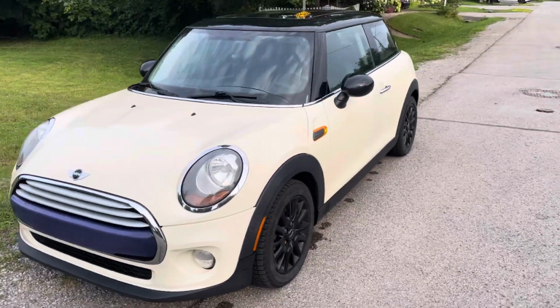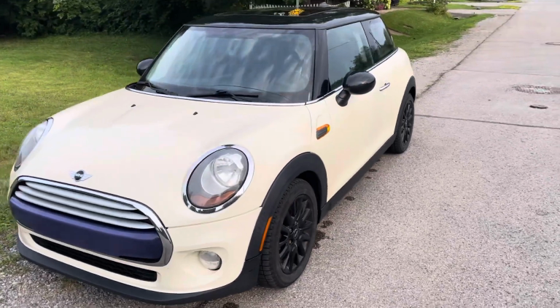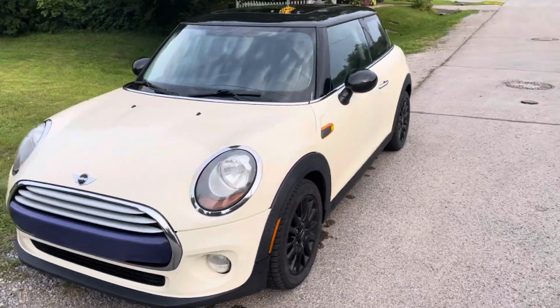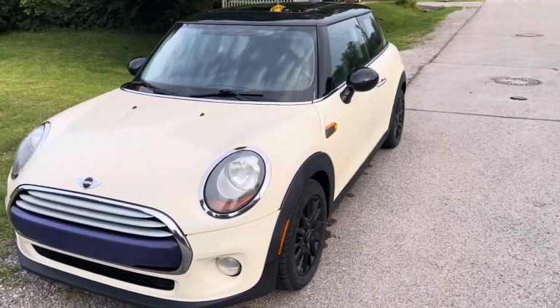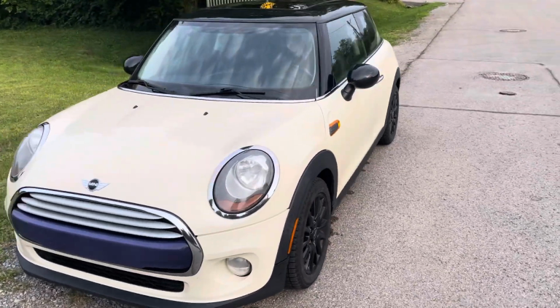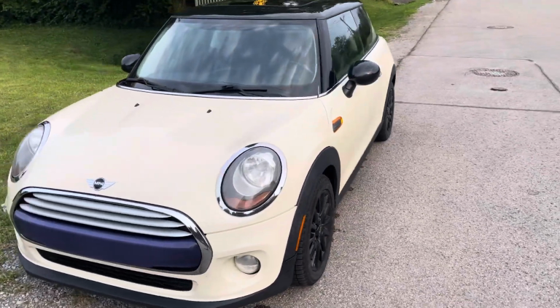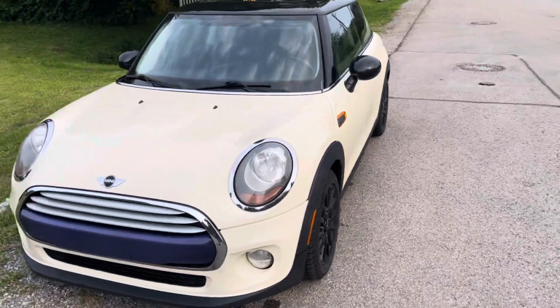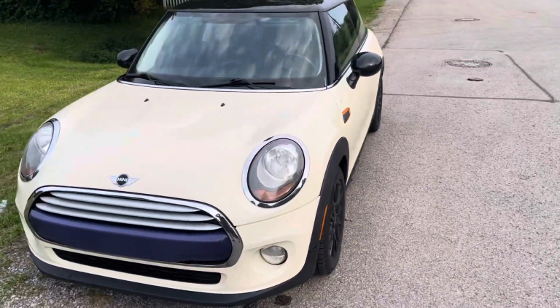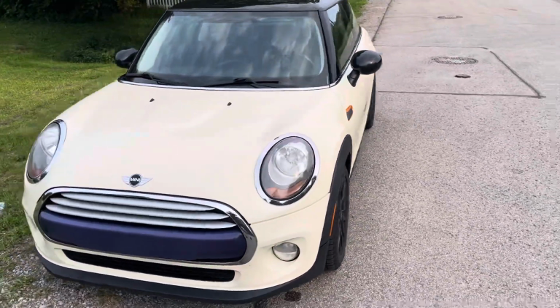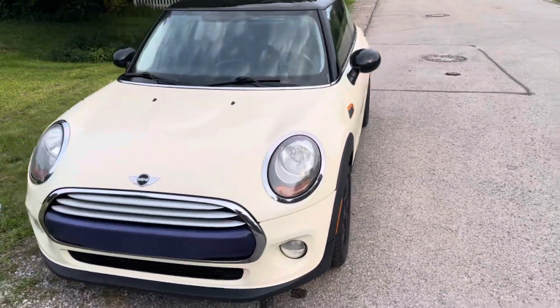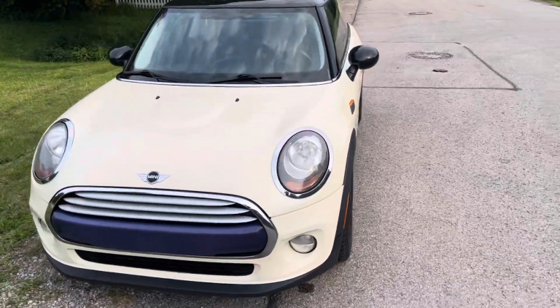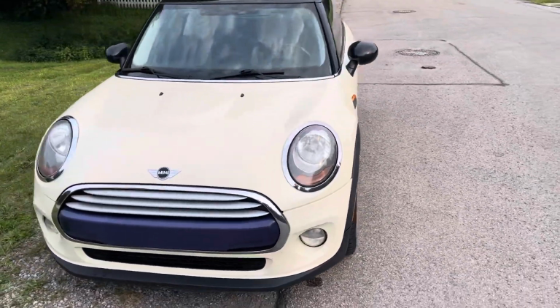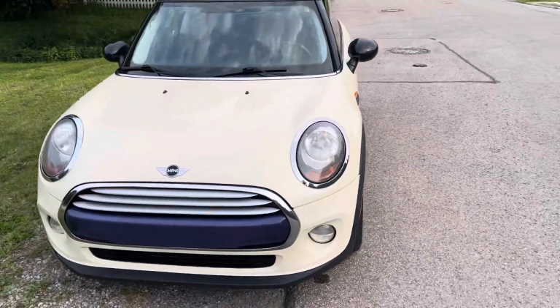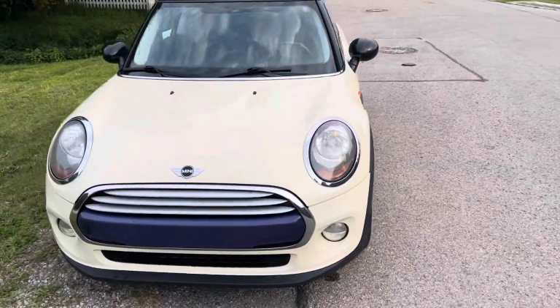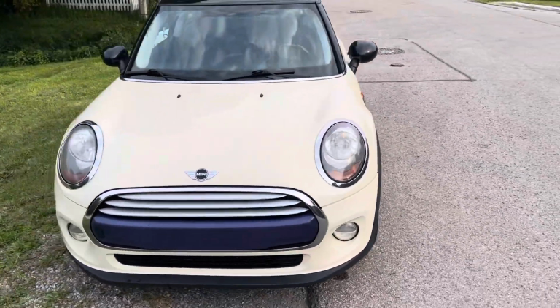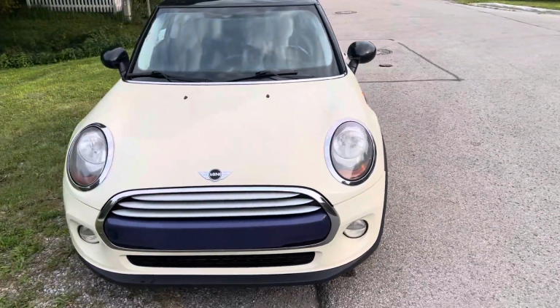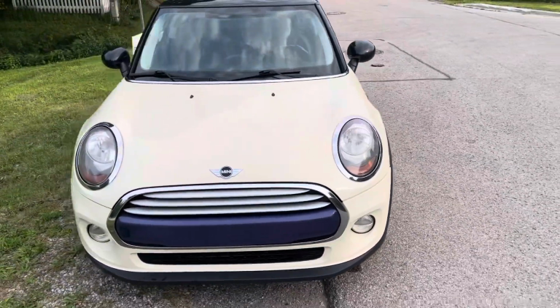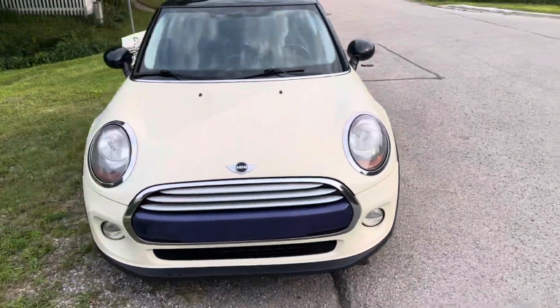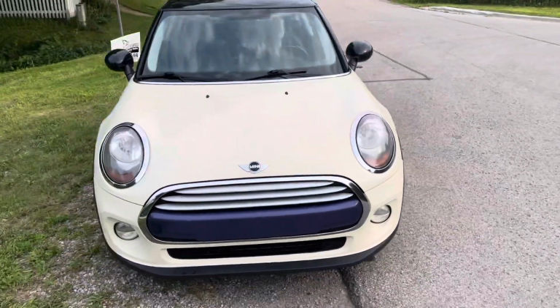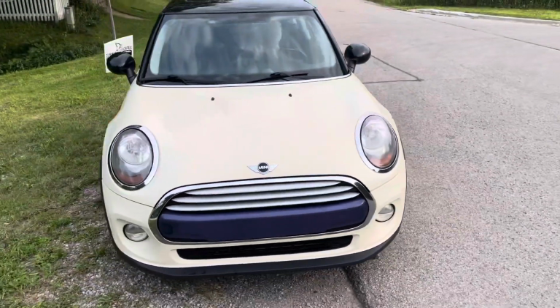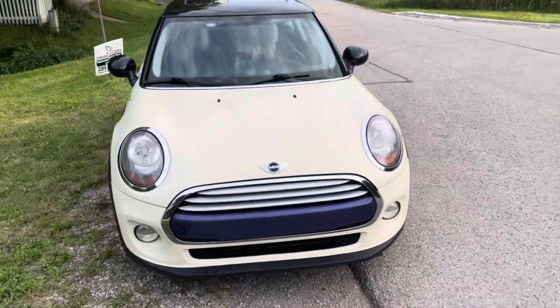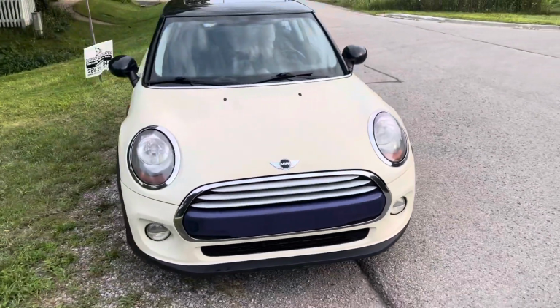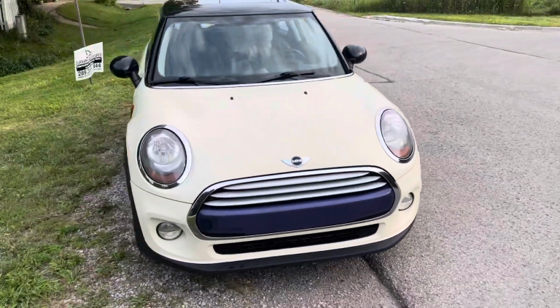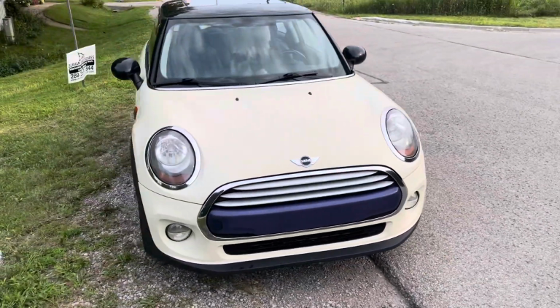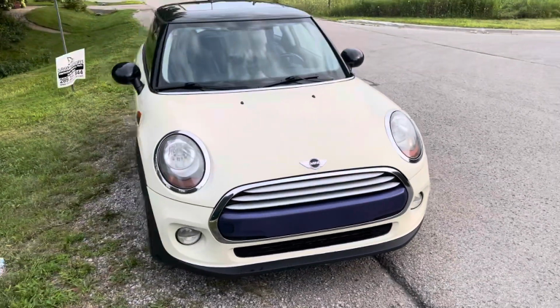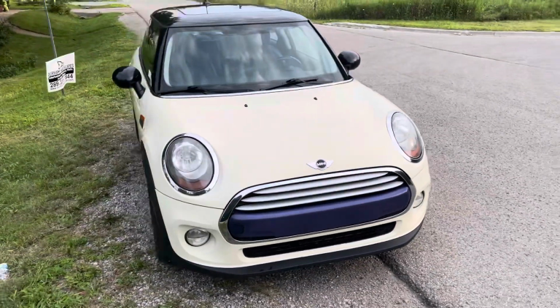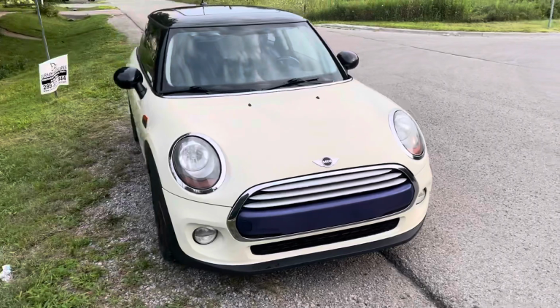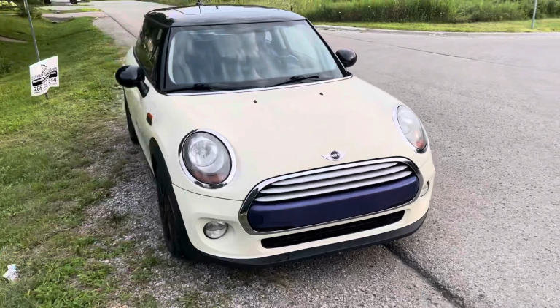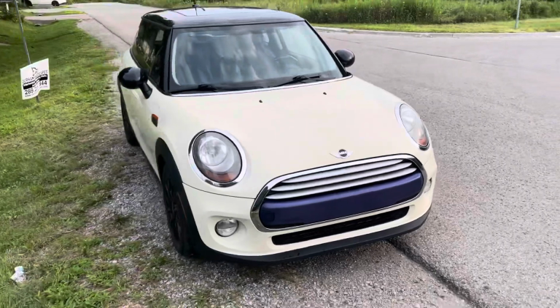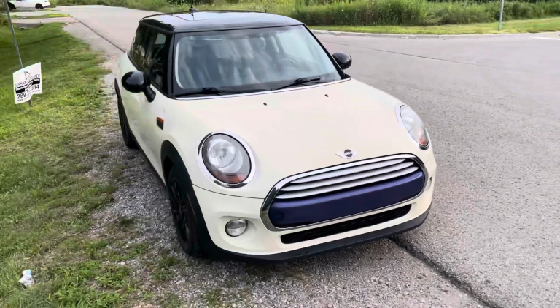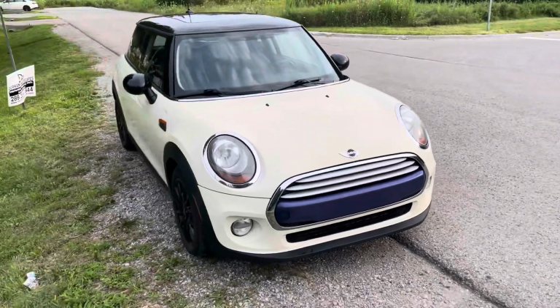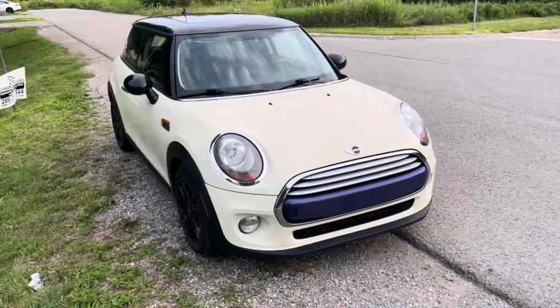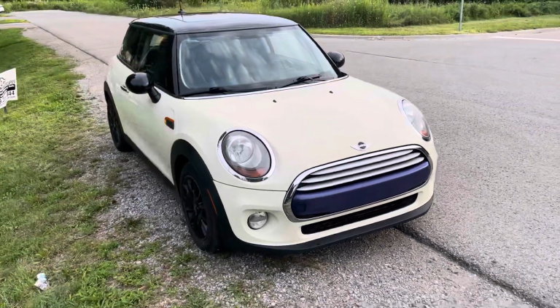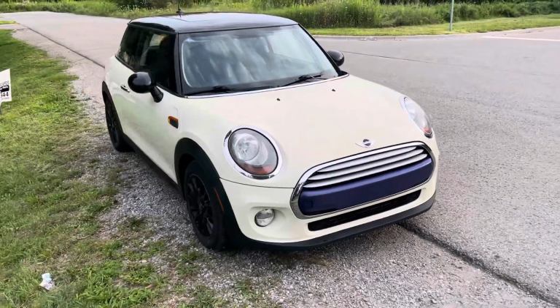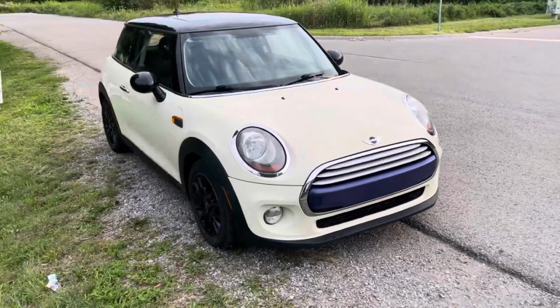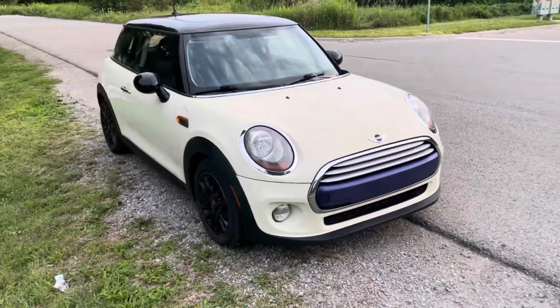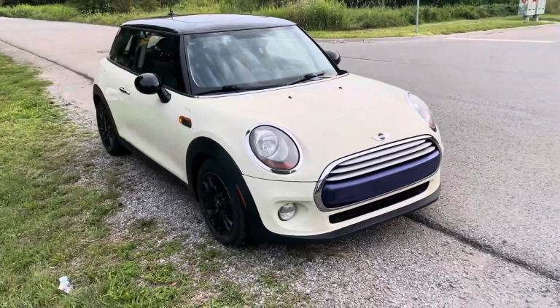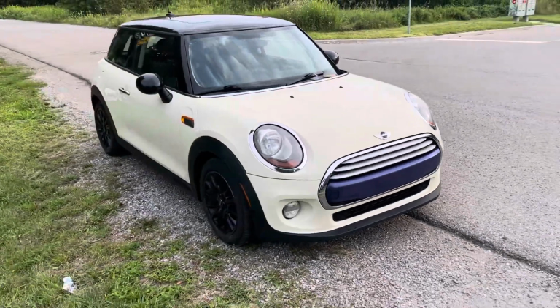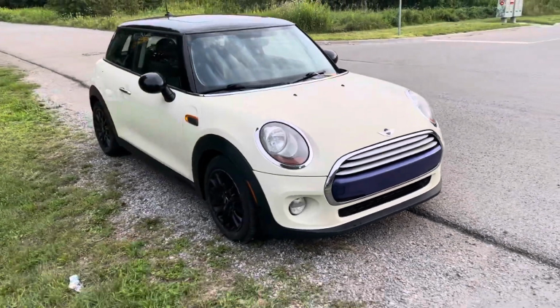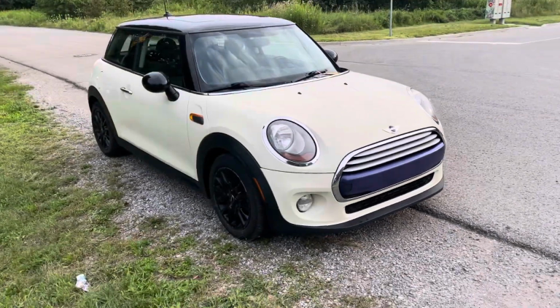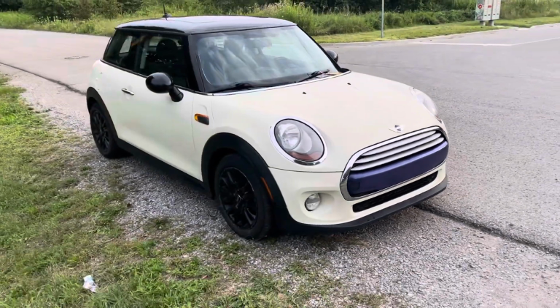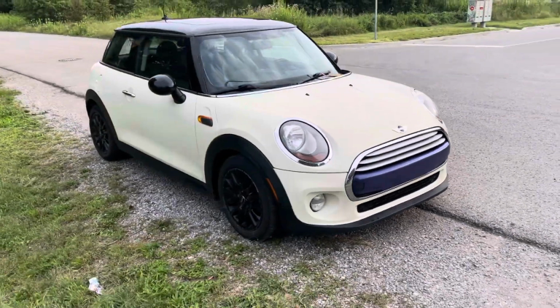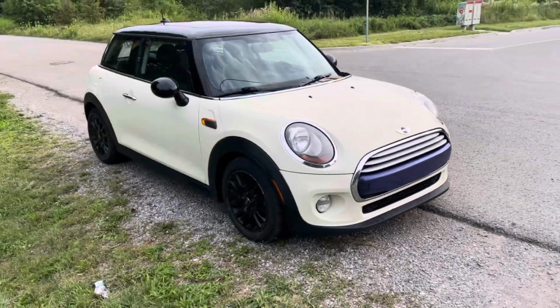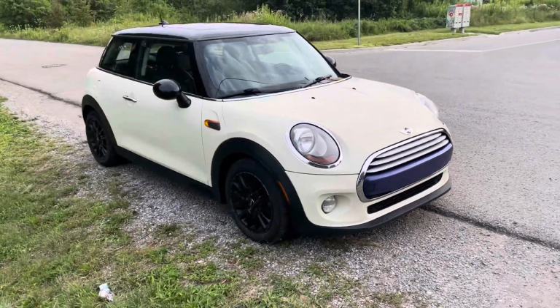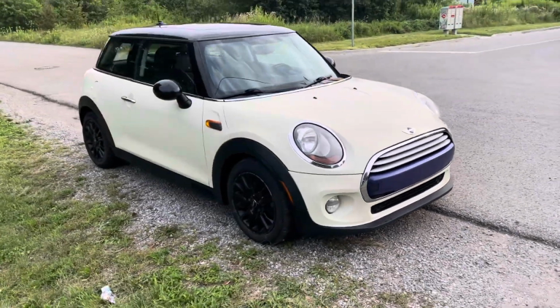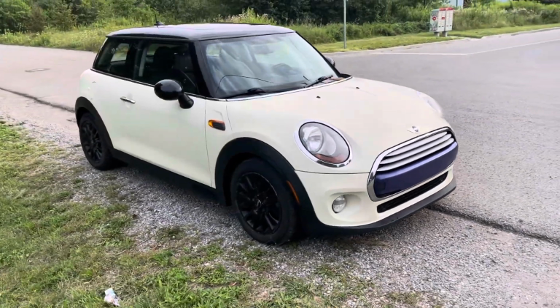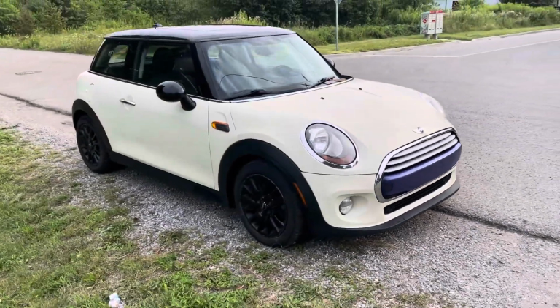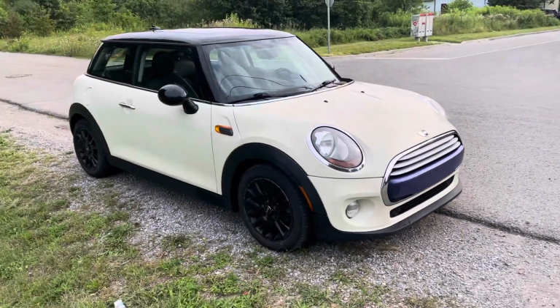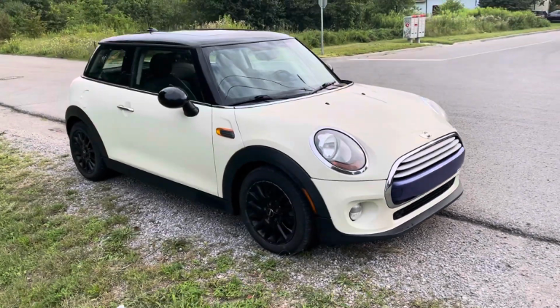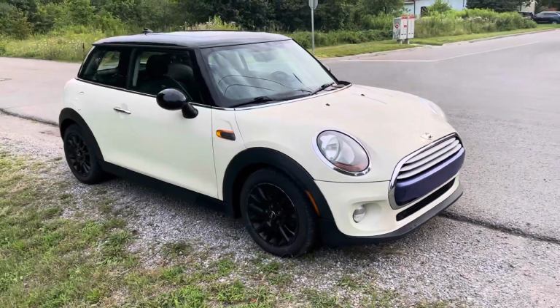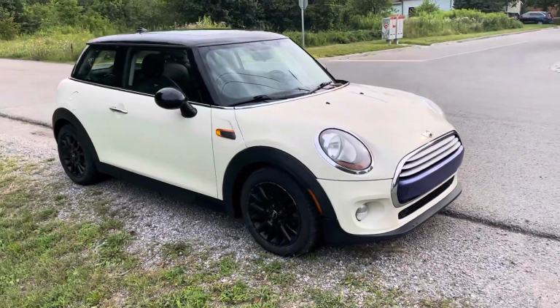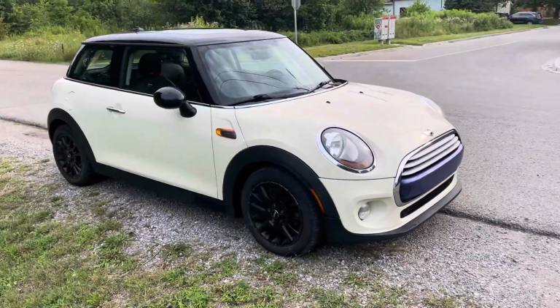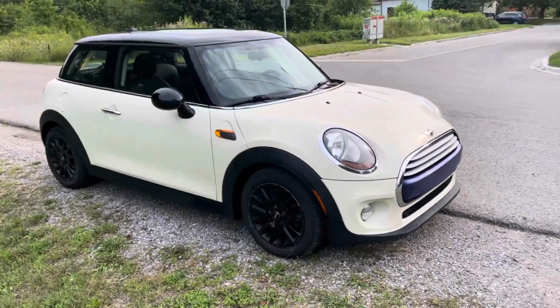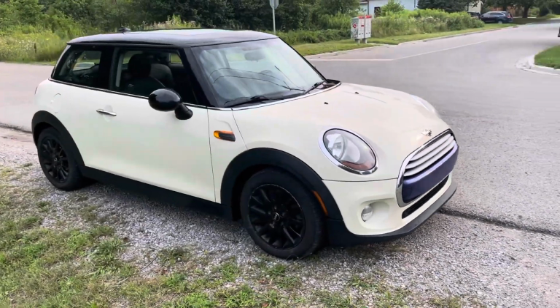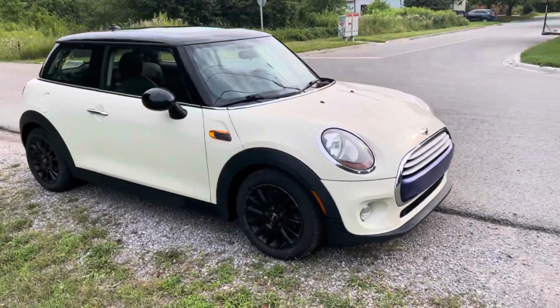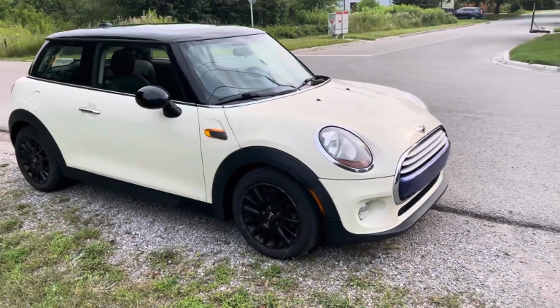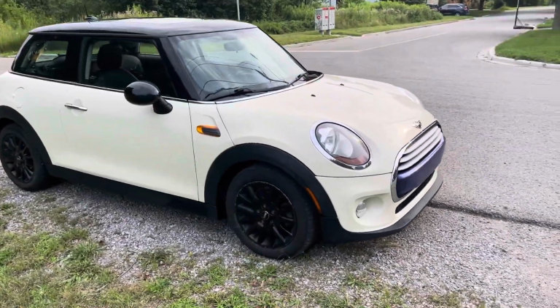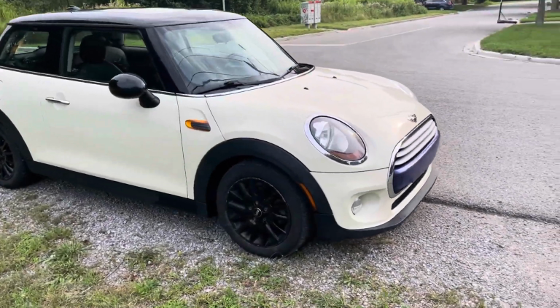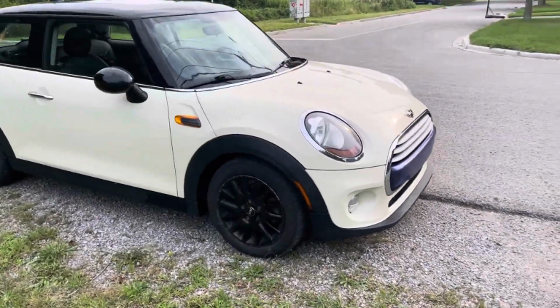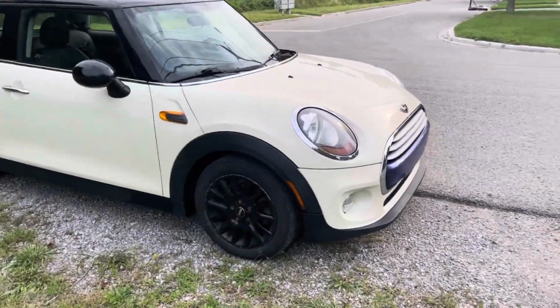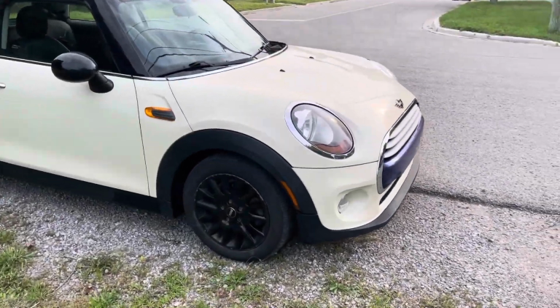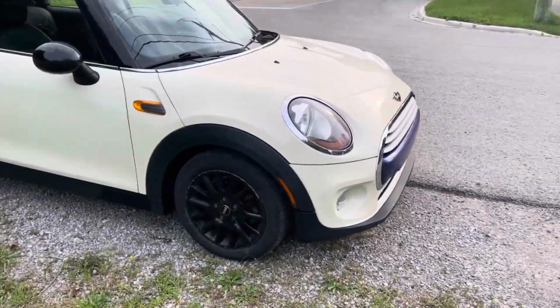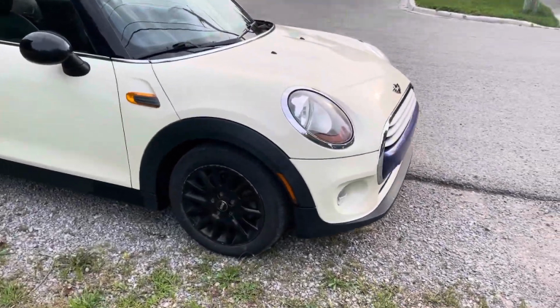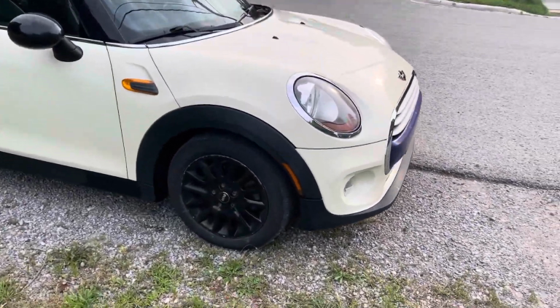2014 Mini Cooper, it's a launch edition I guess, because it's the first year for this generation — the new body style.